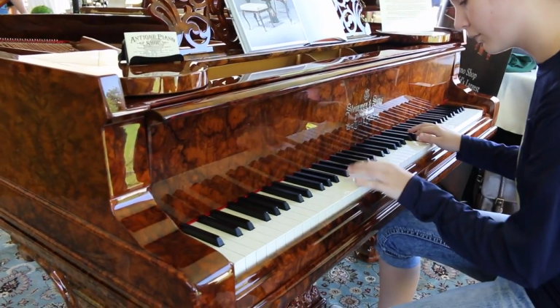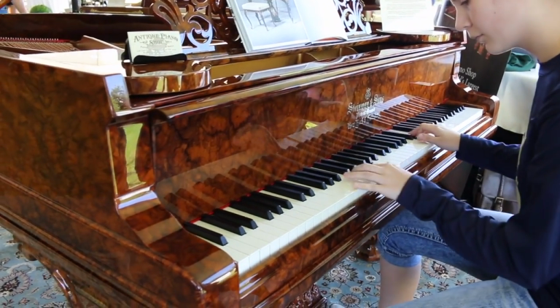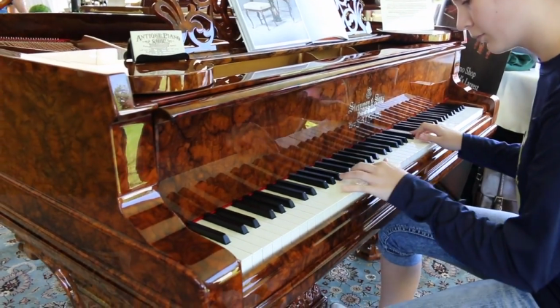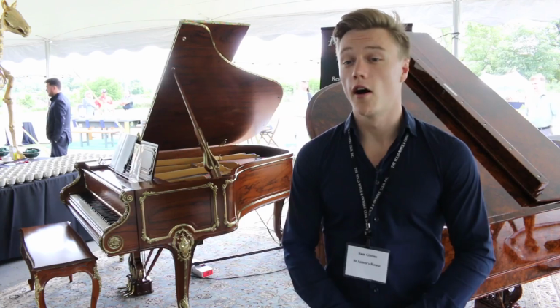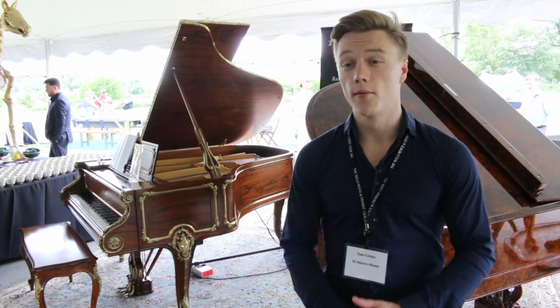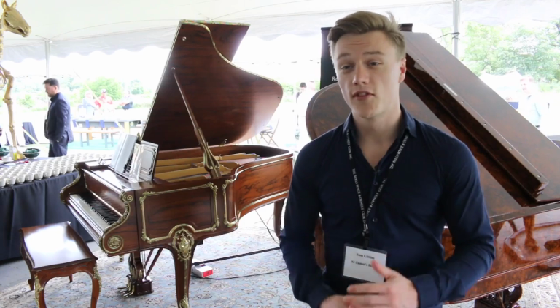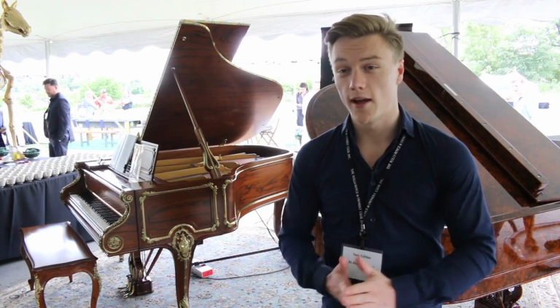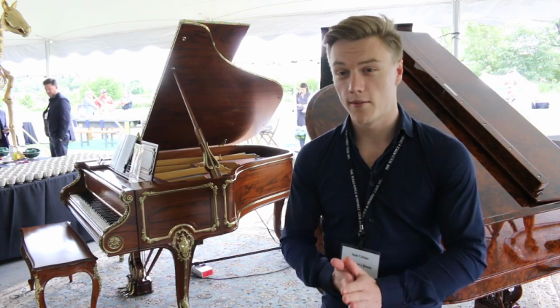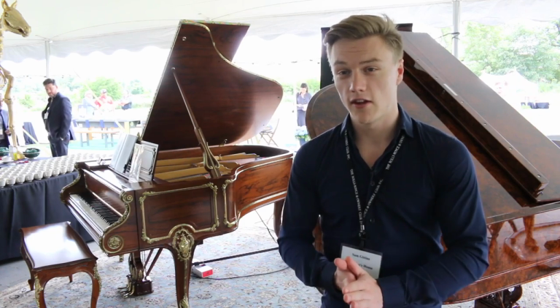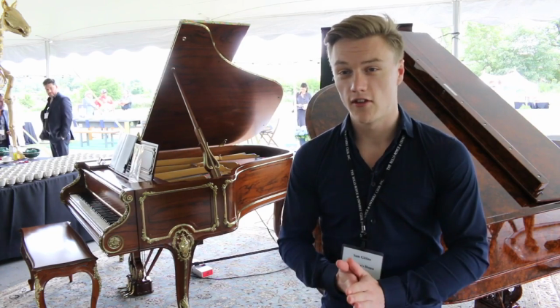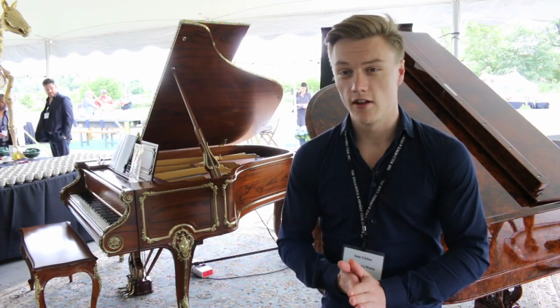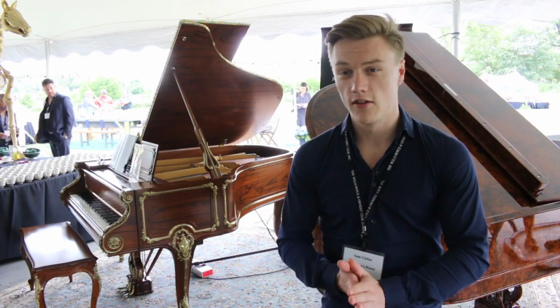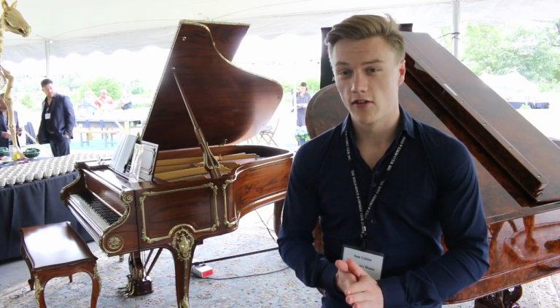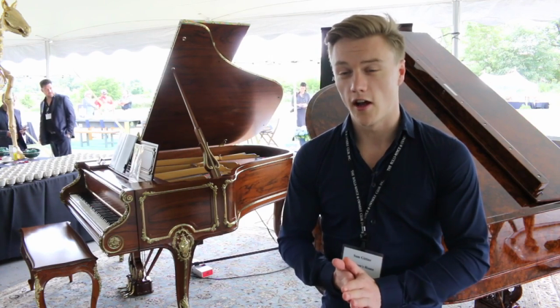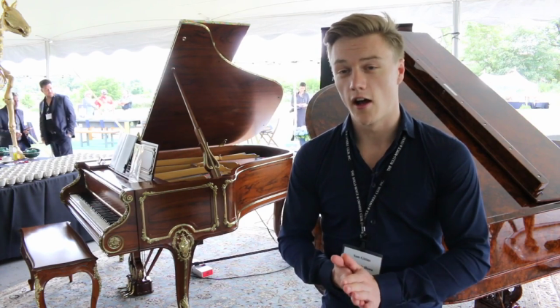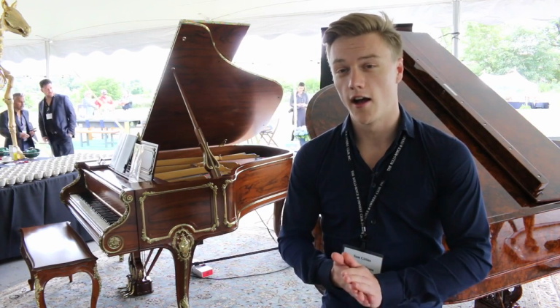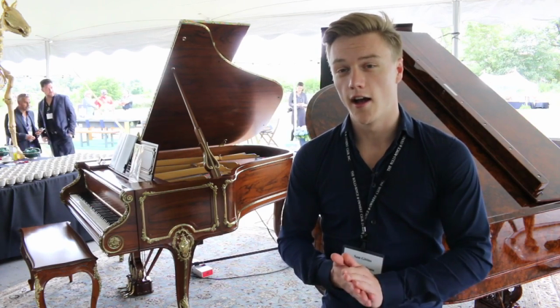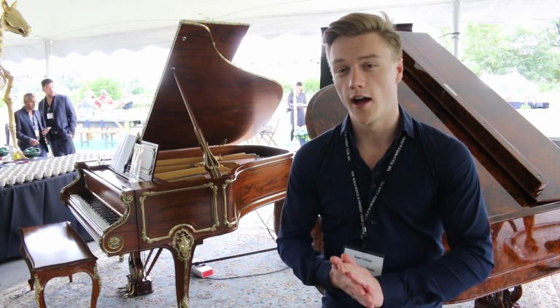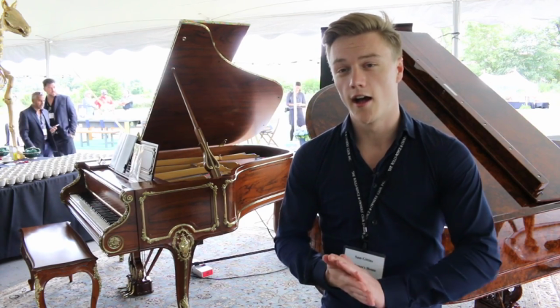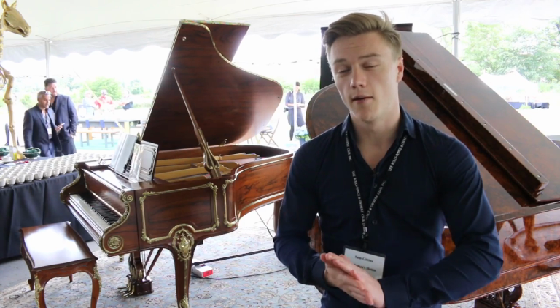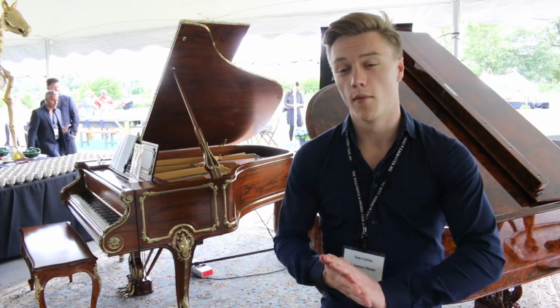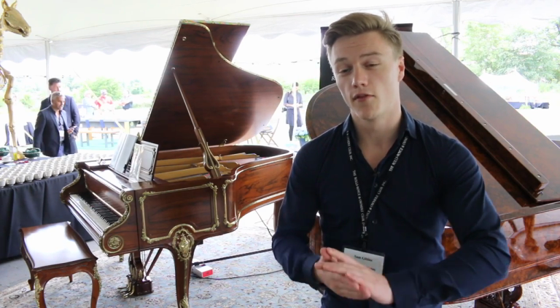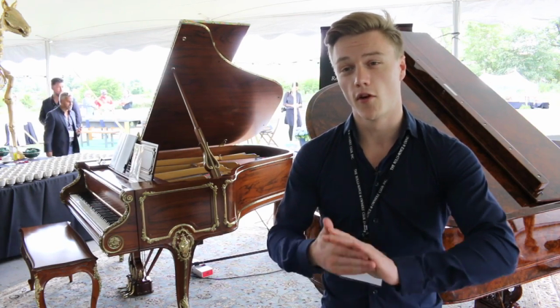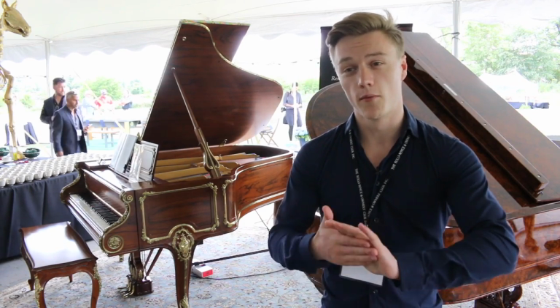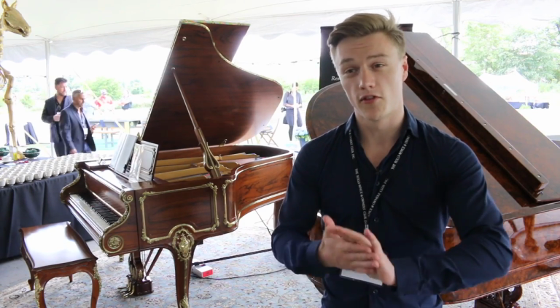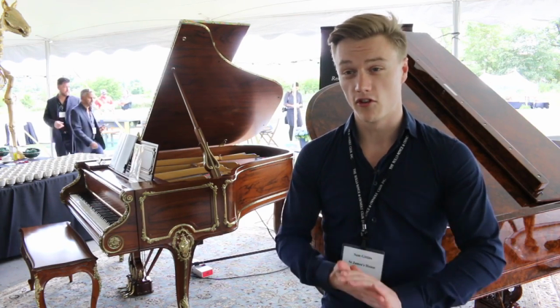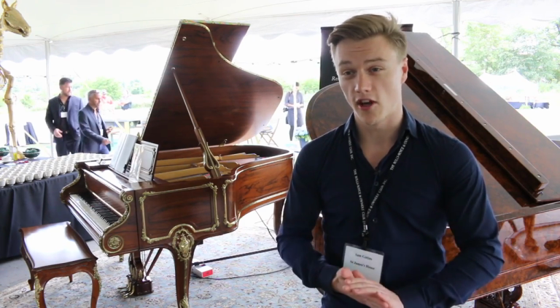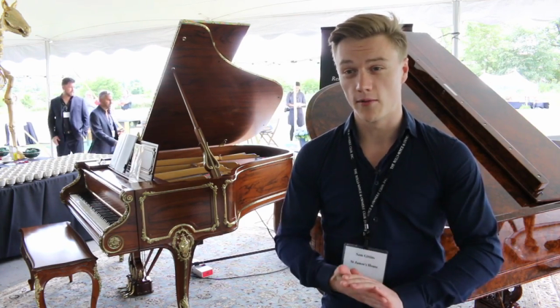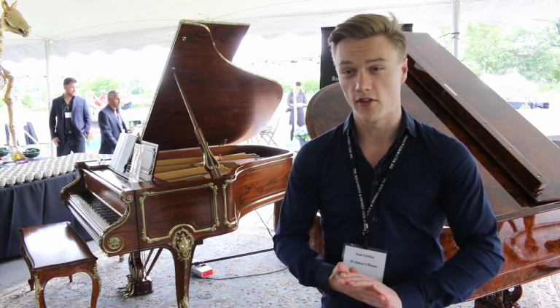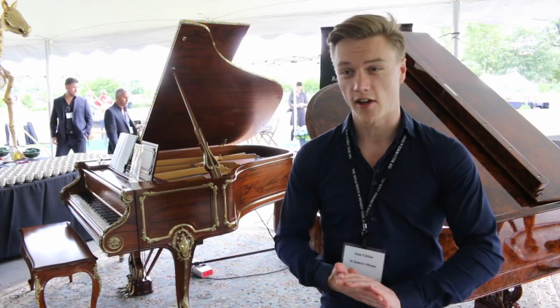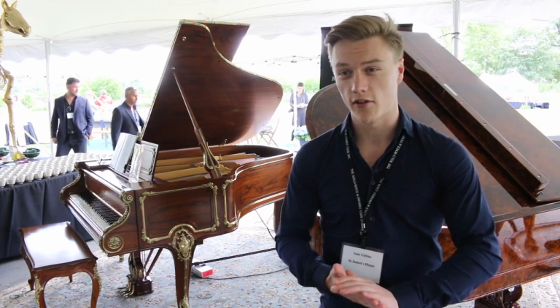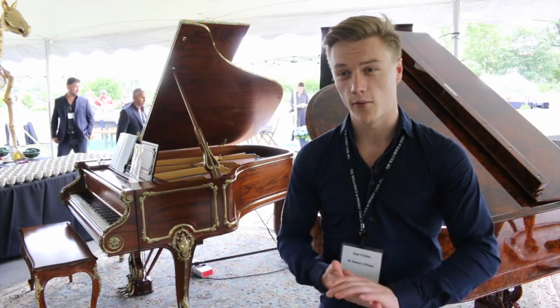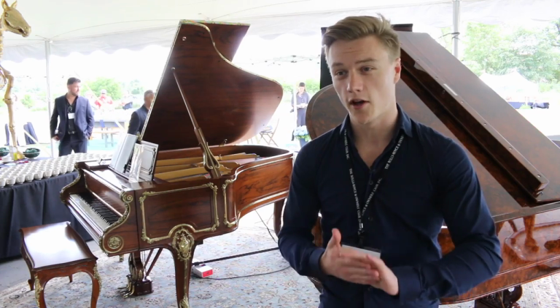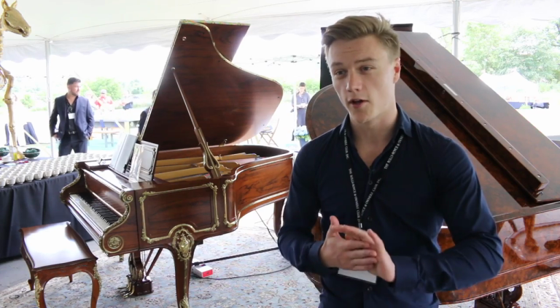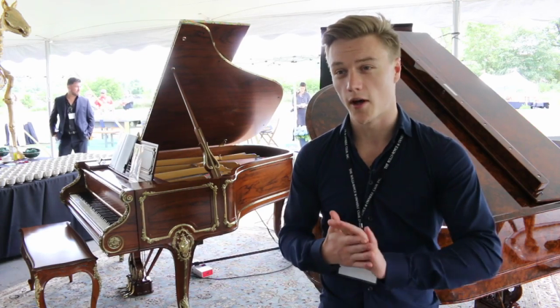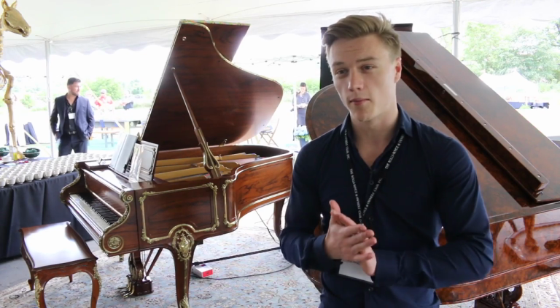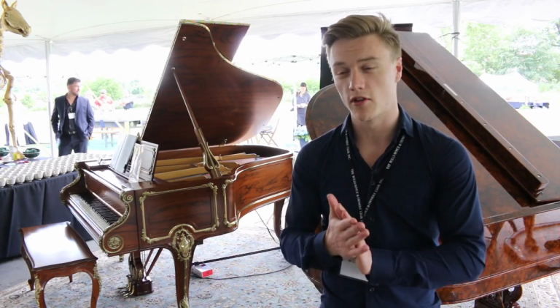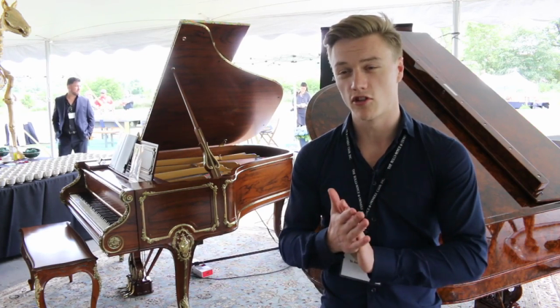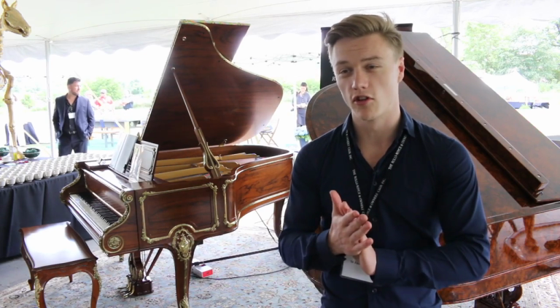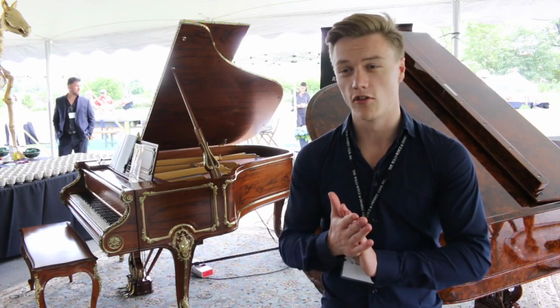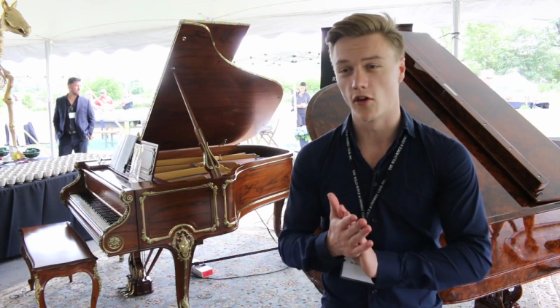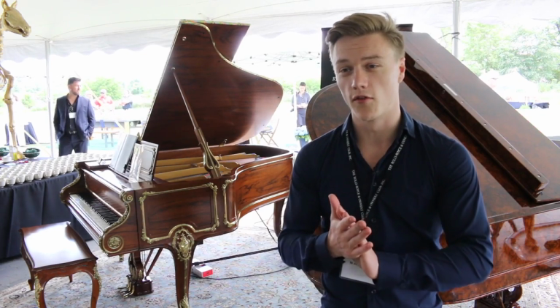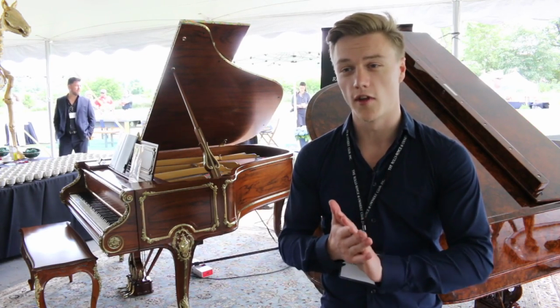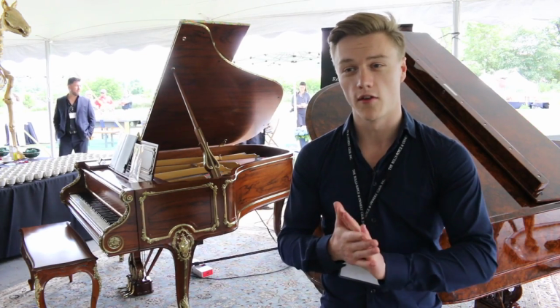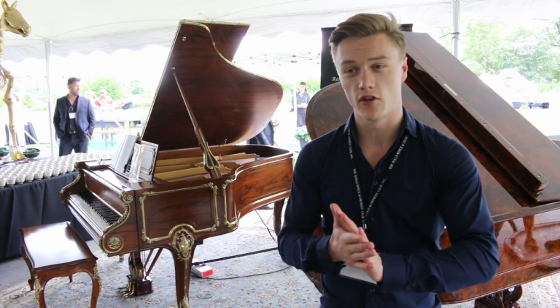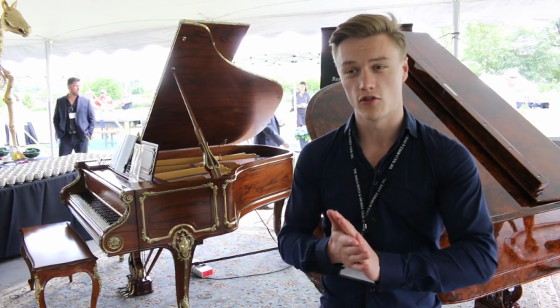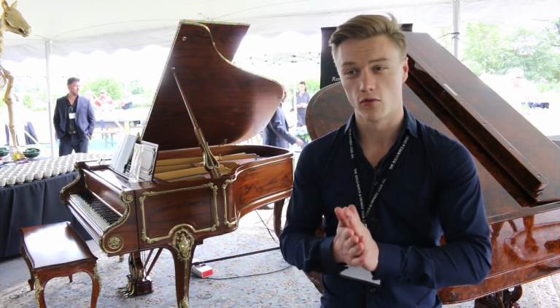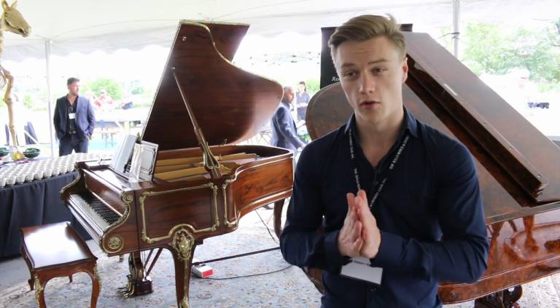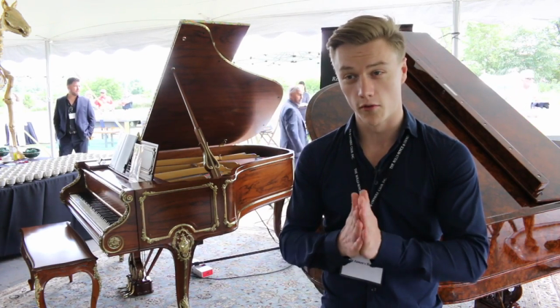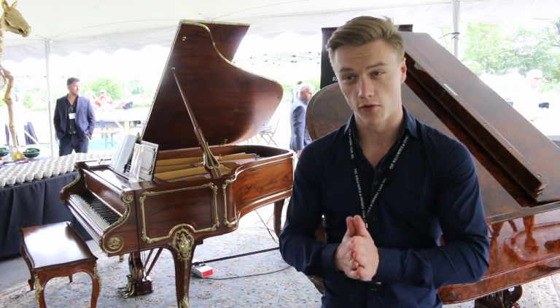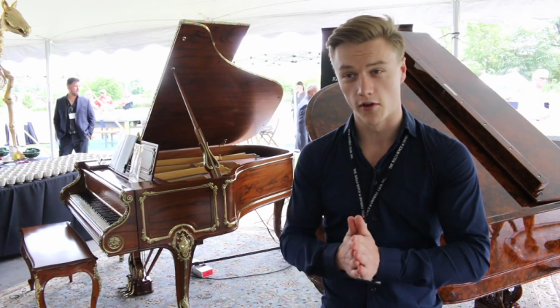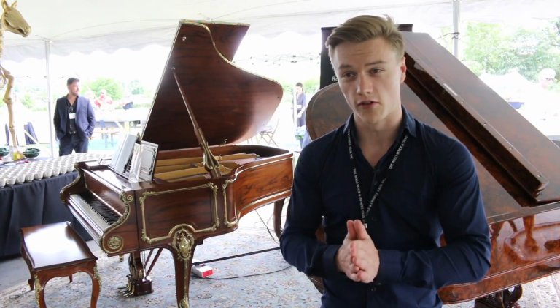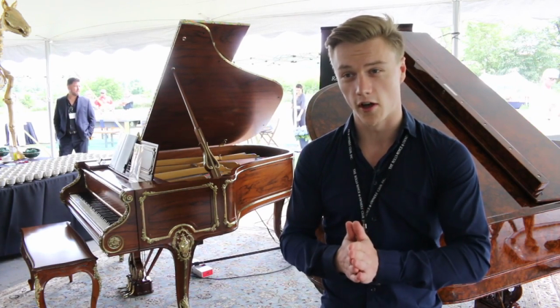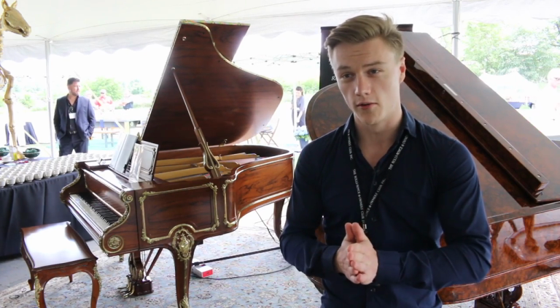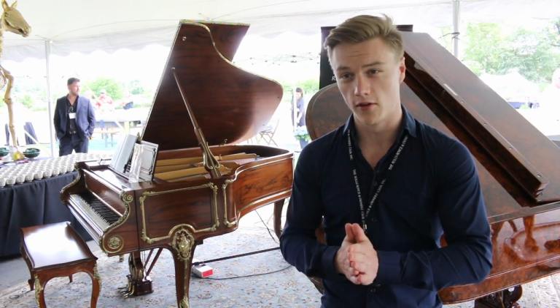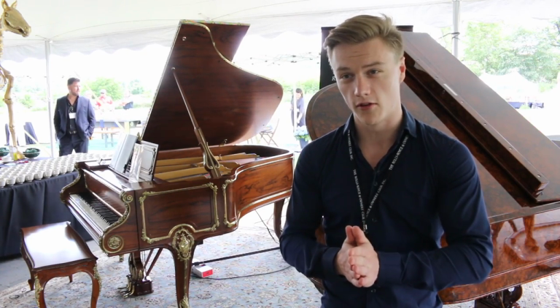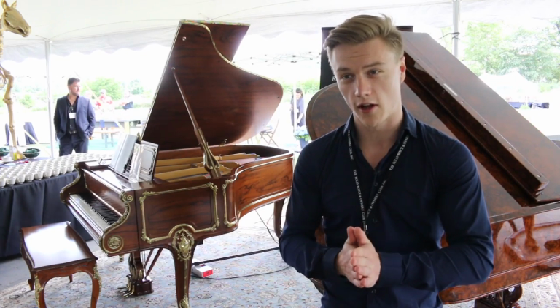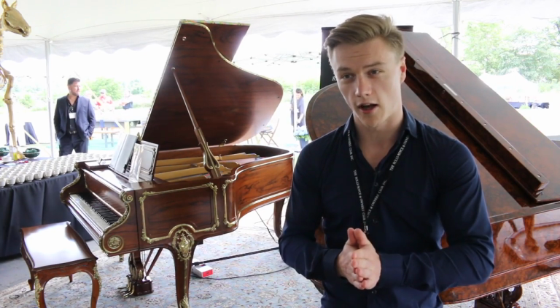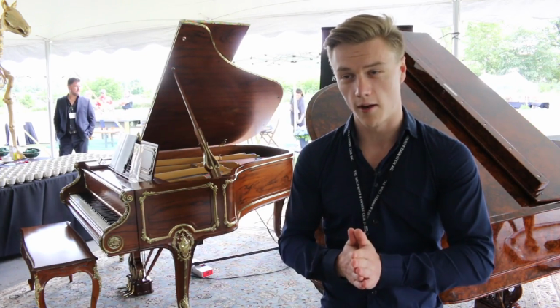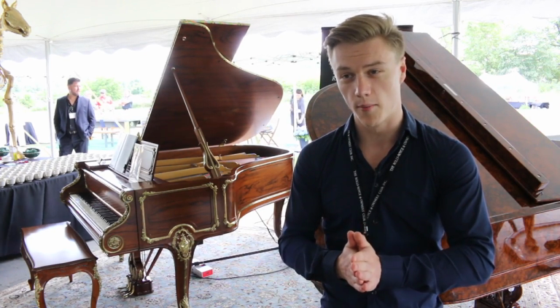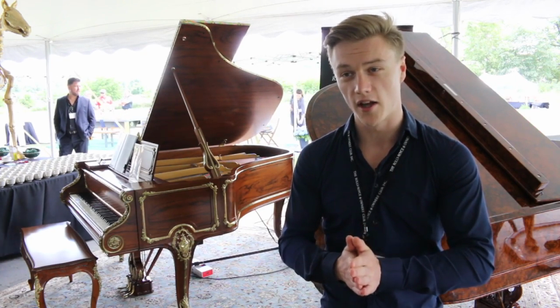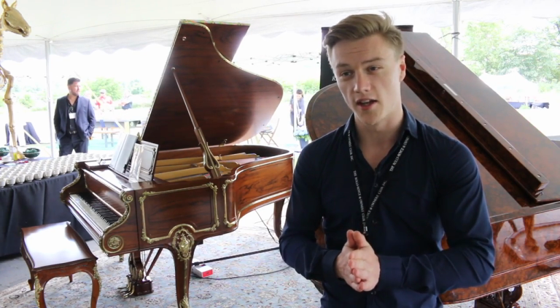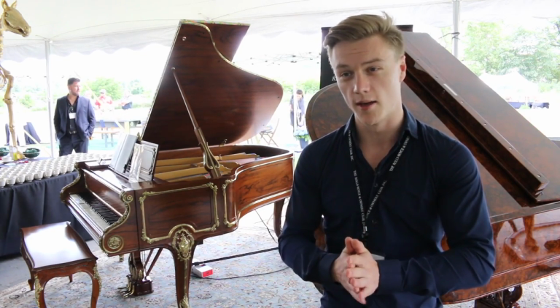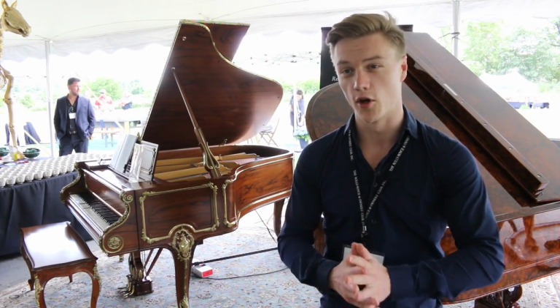I'm Sam Gittins. I am from St. James' House. We are the publishers of the official Rolls-Royce Owners Club yearbook.